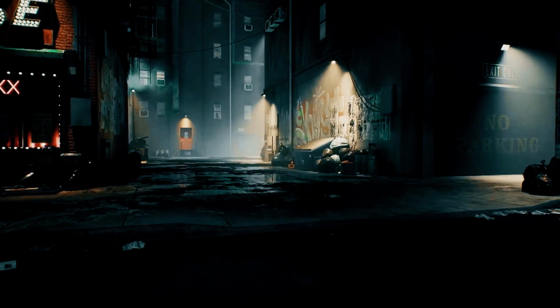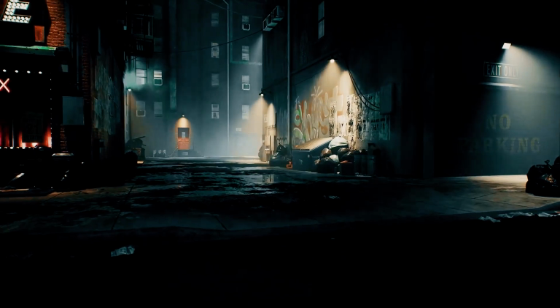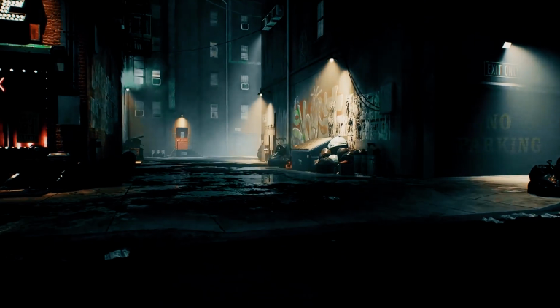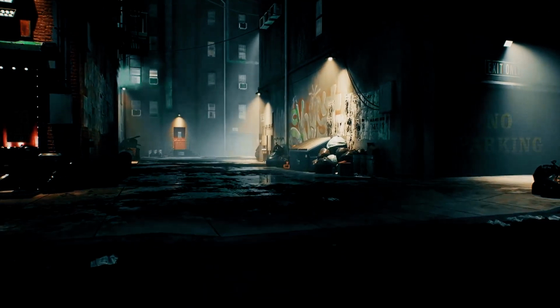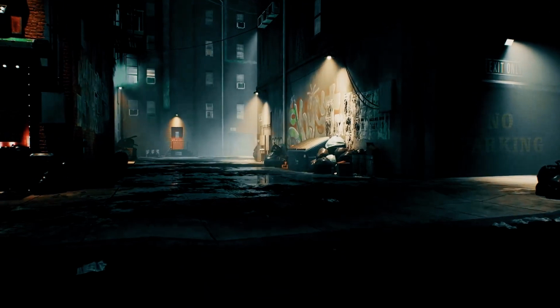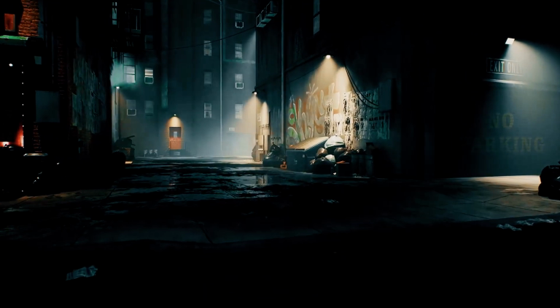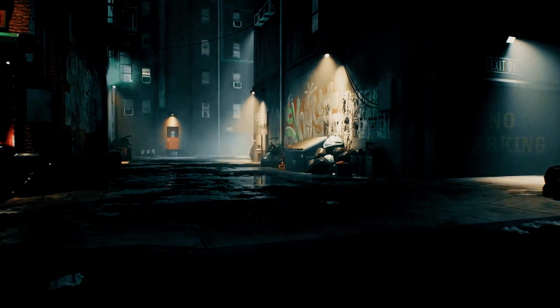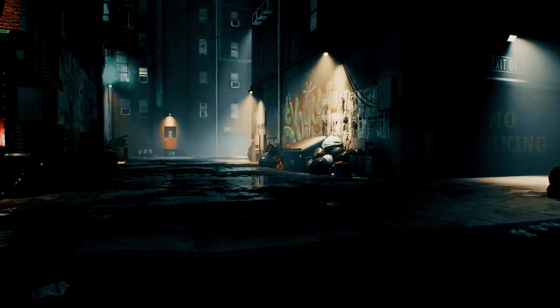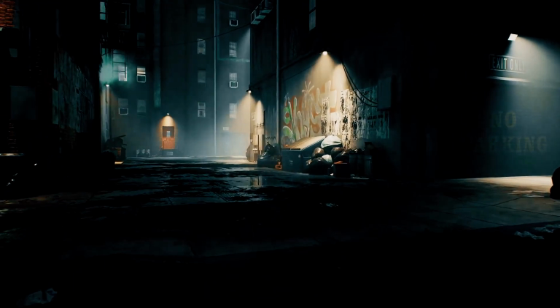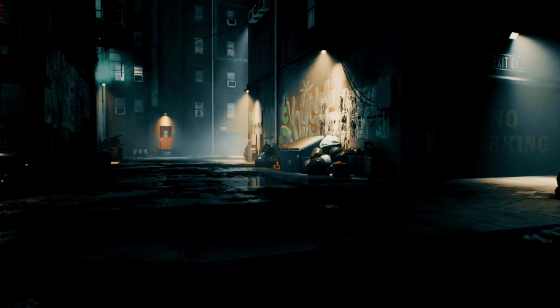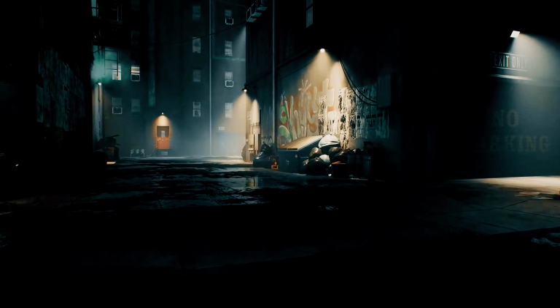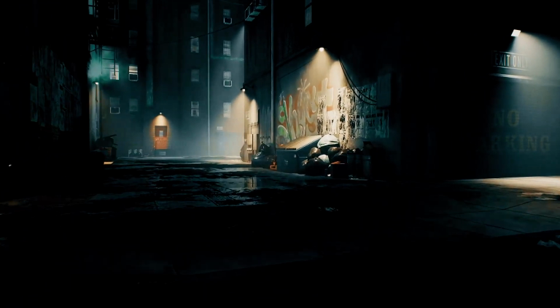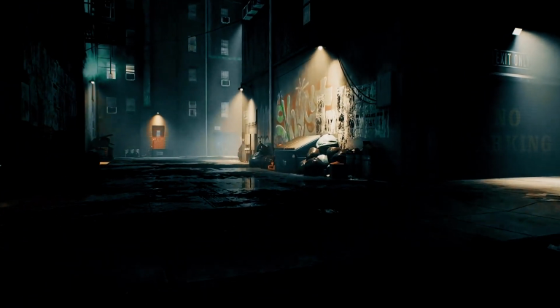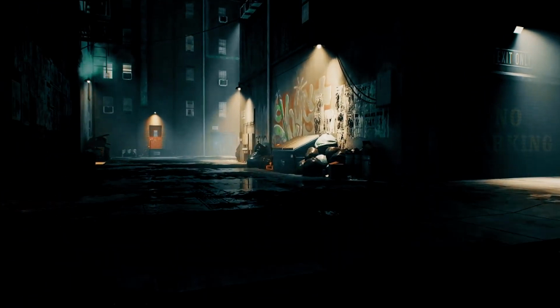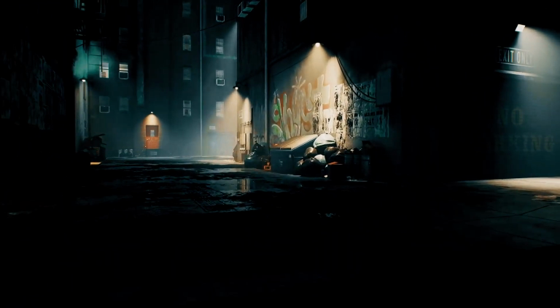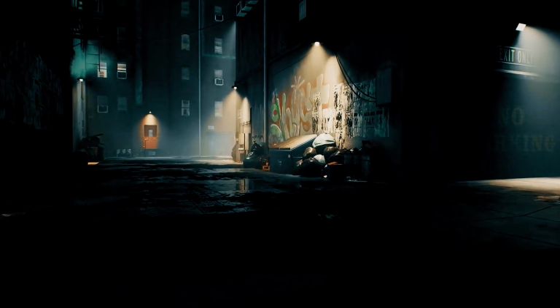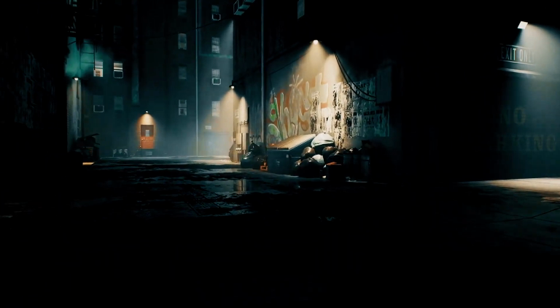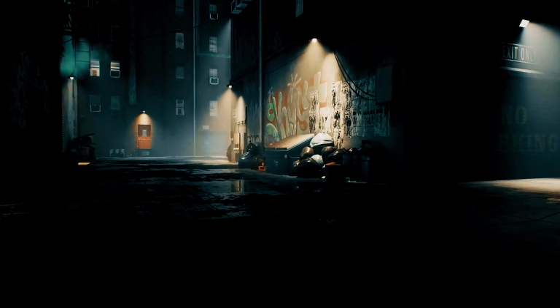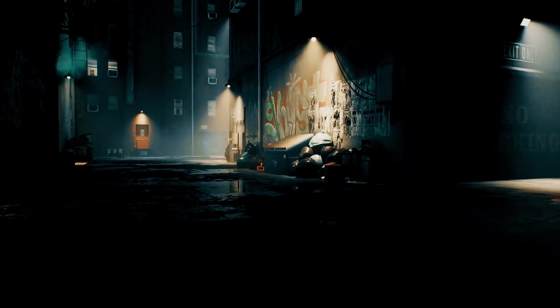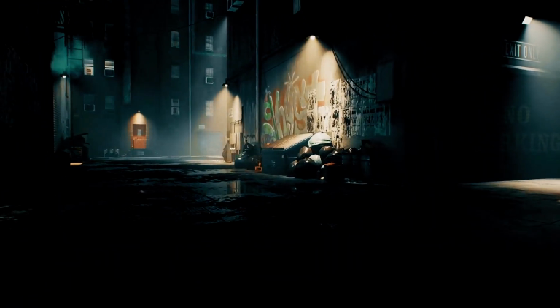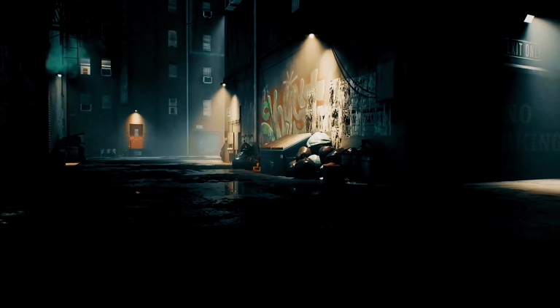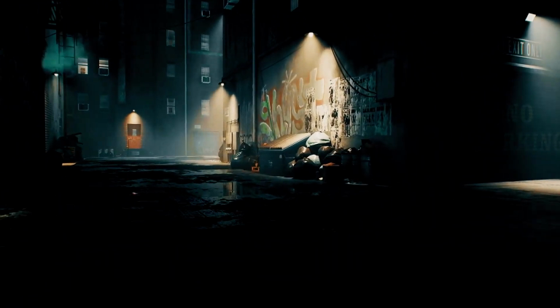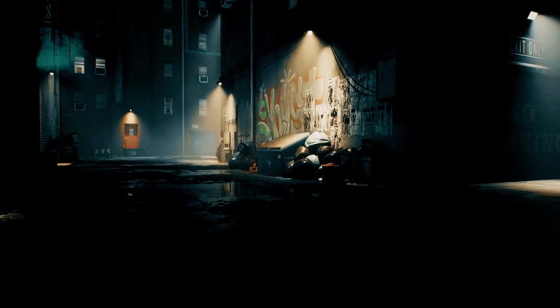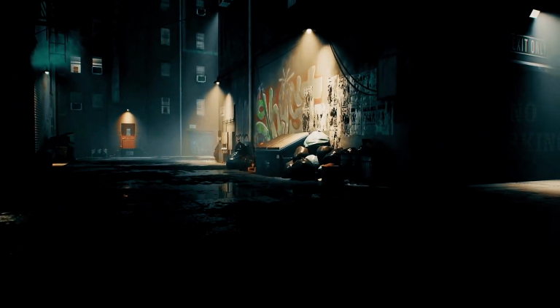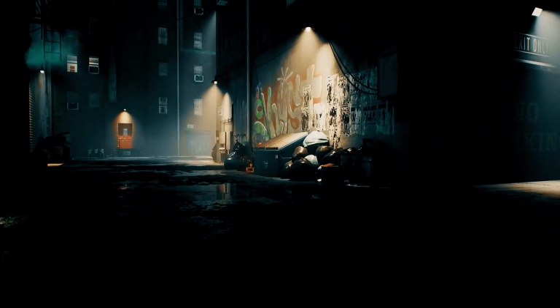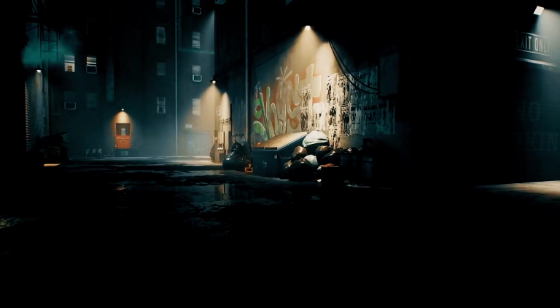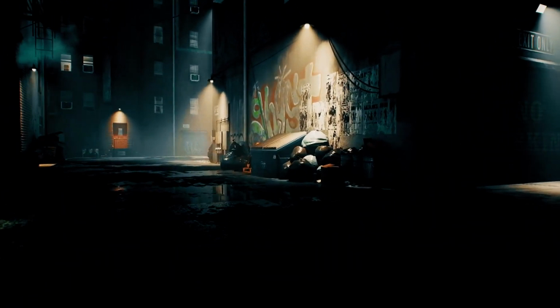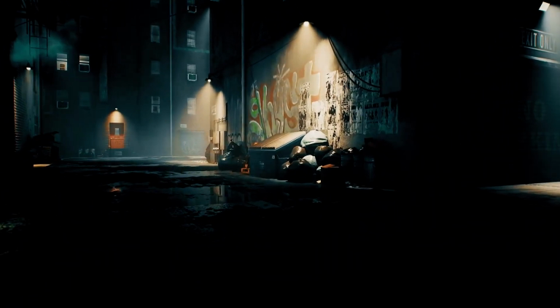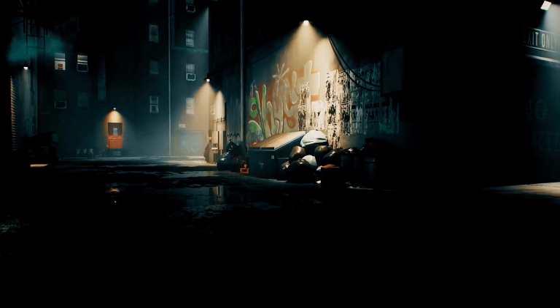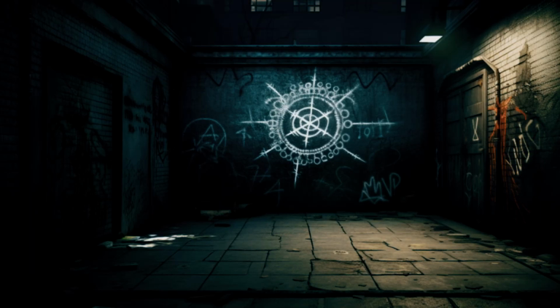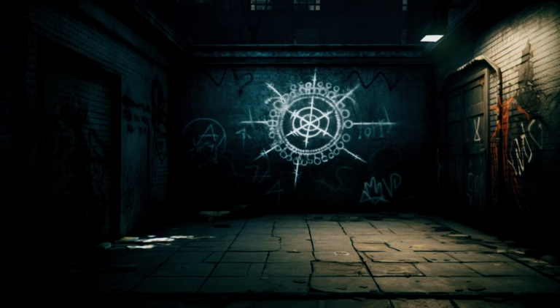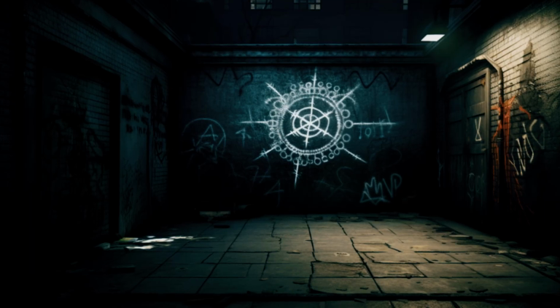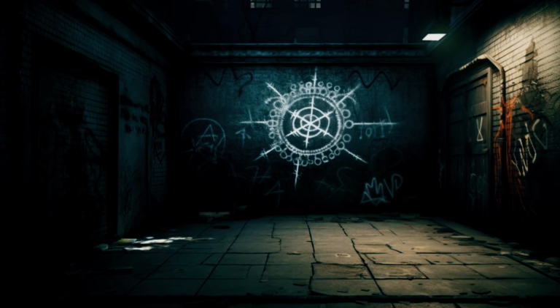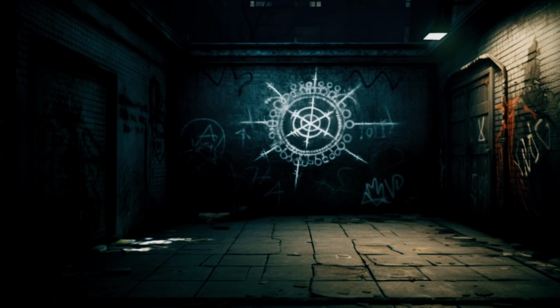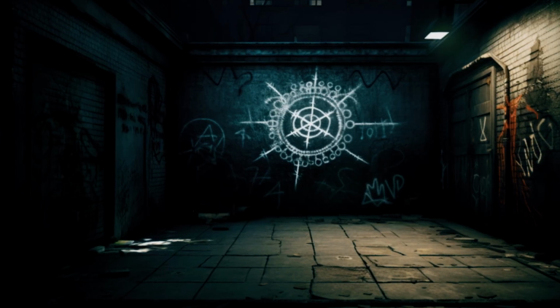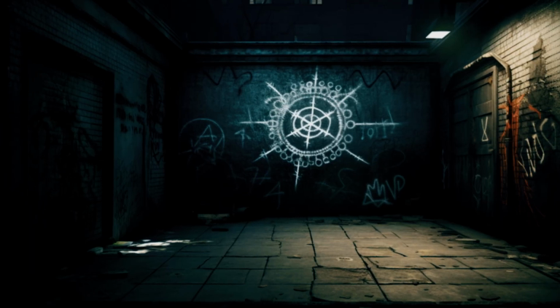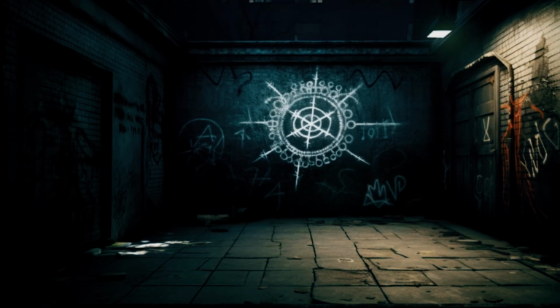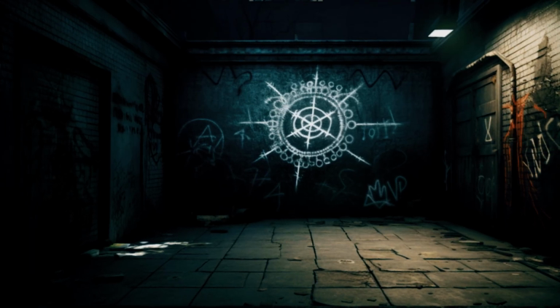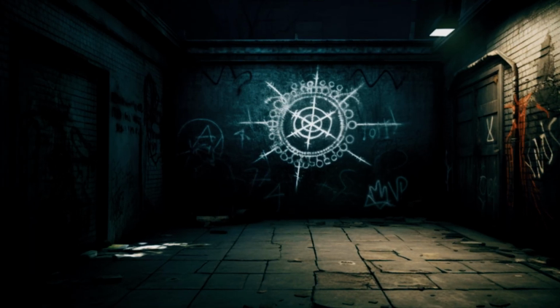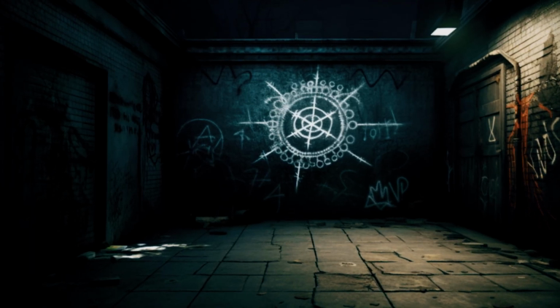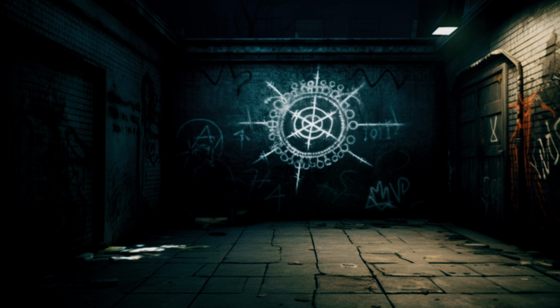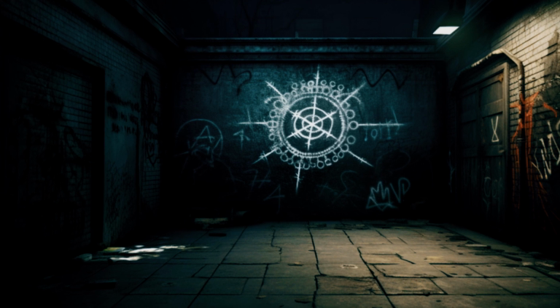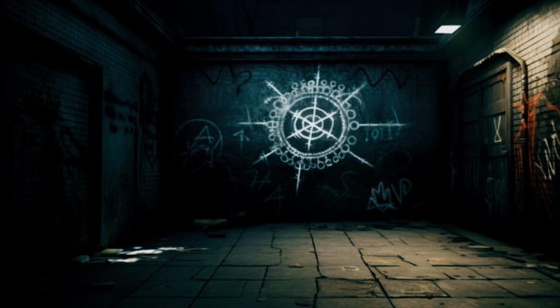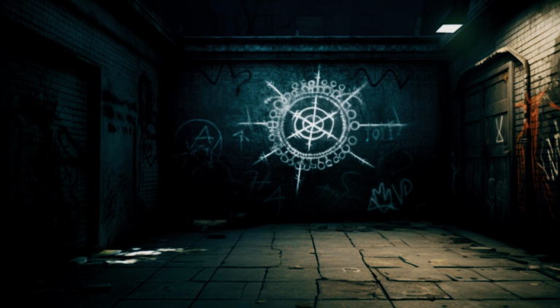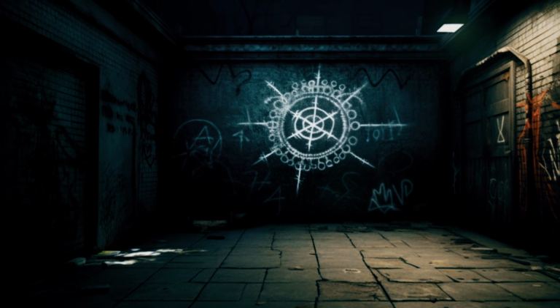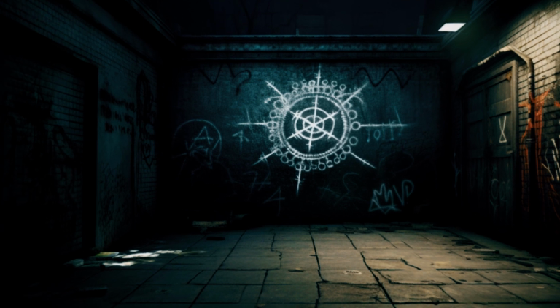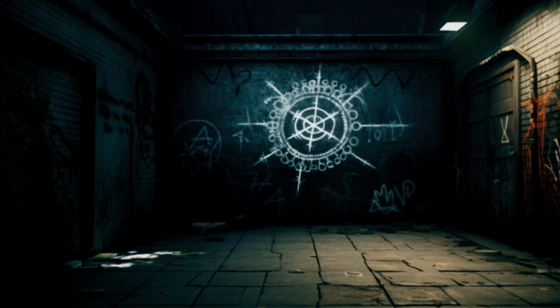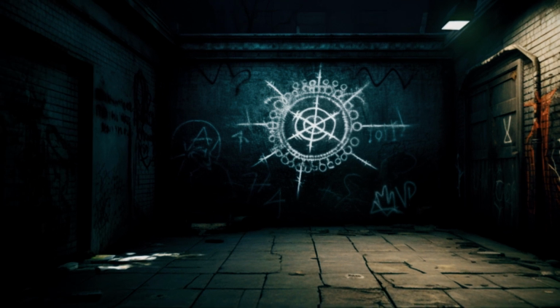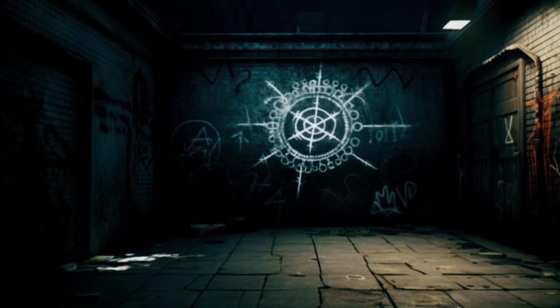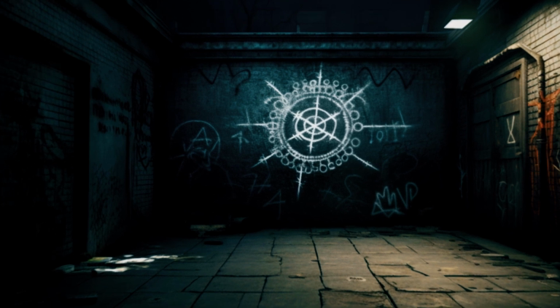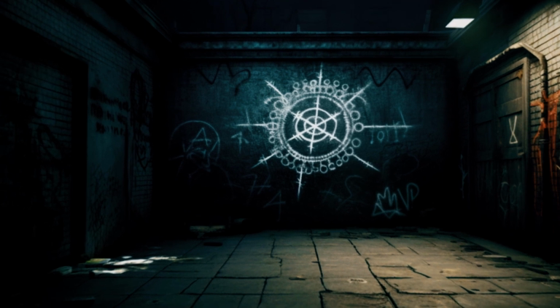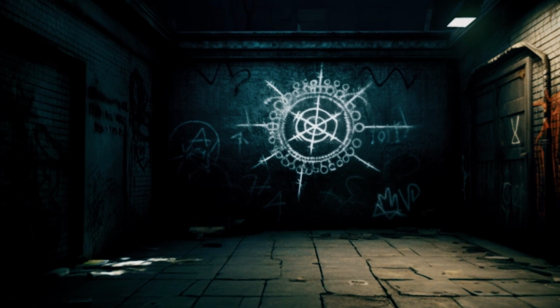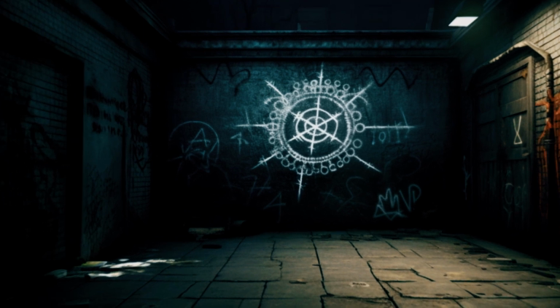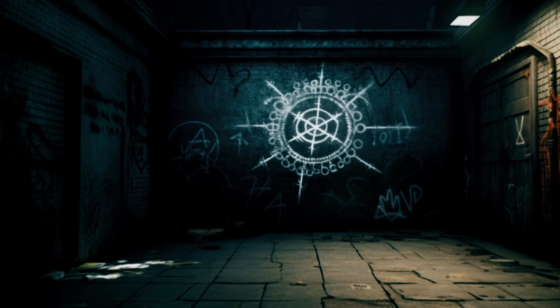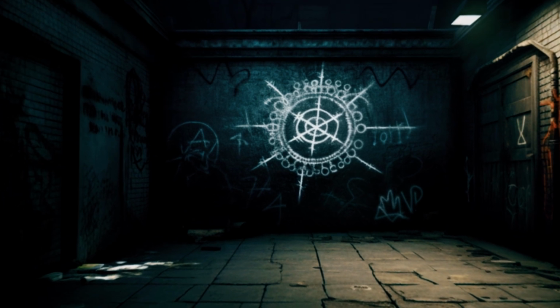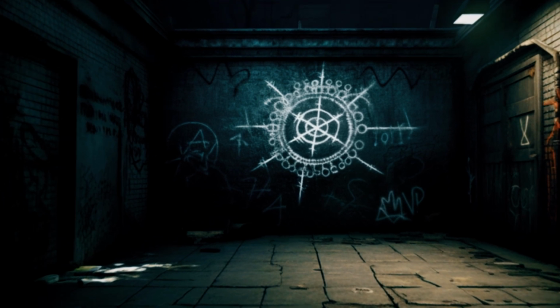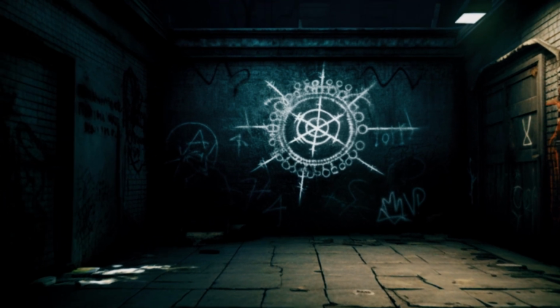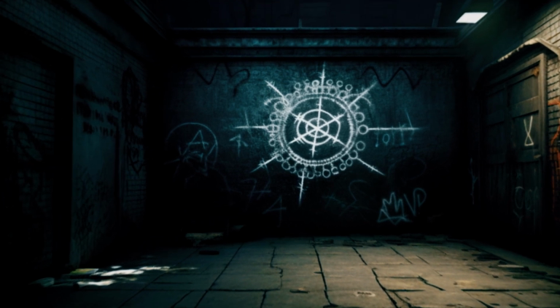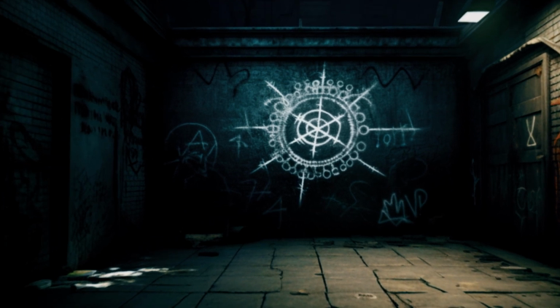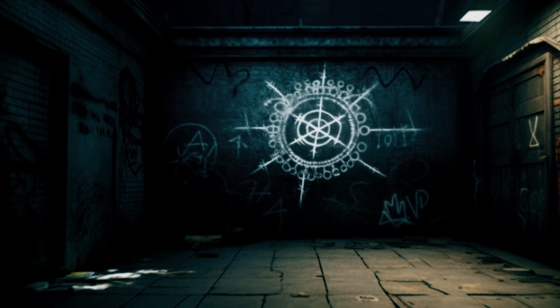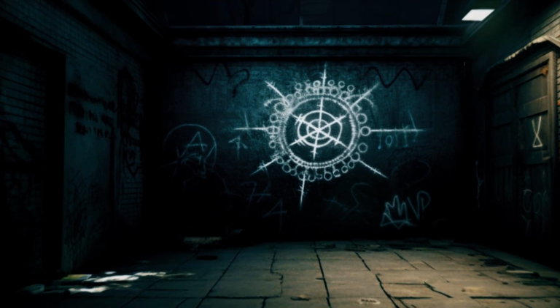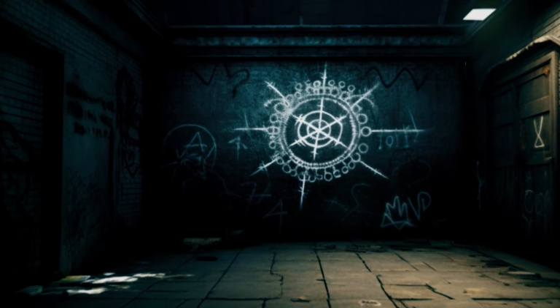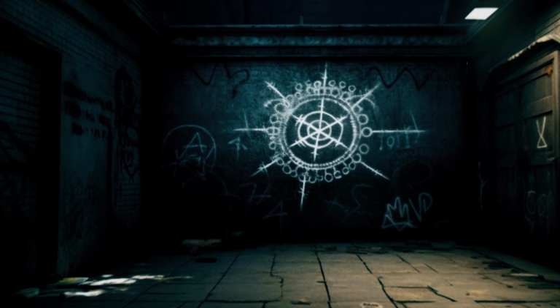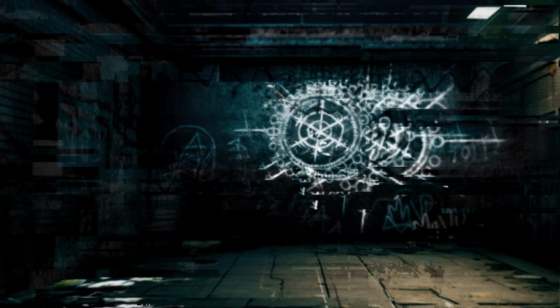What could it mean? Do you have what it takes to crack the code? We will teach you what it takes.